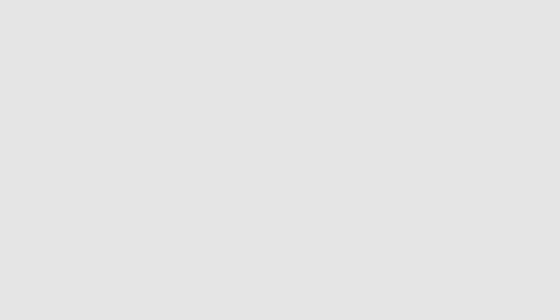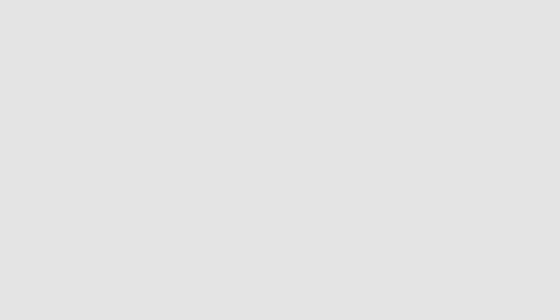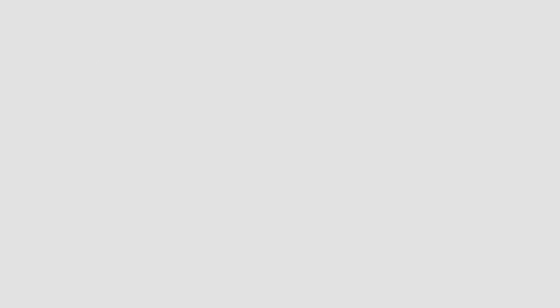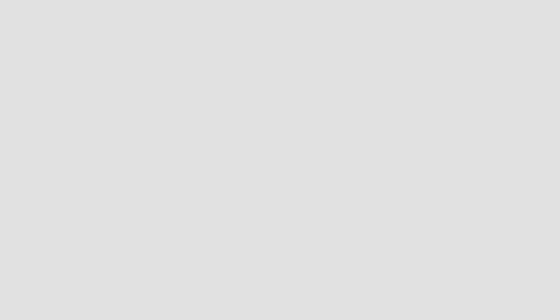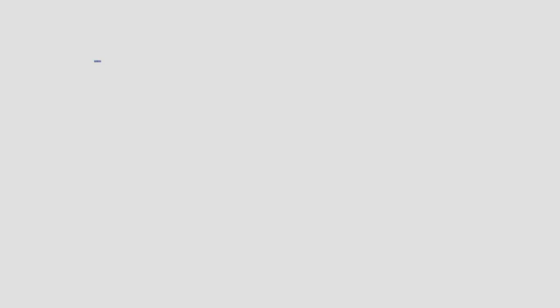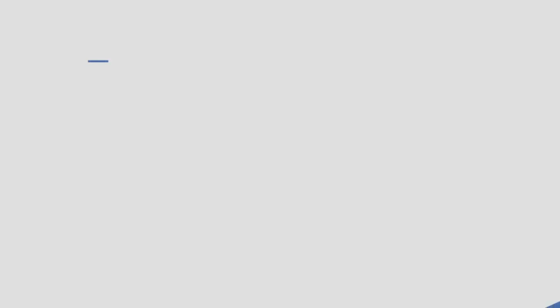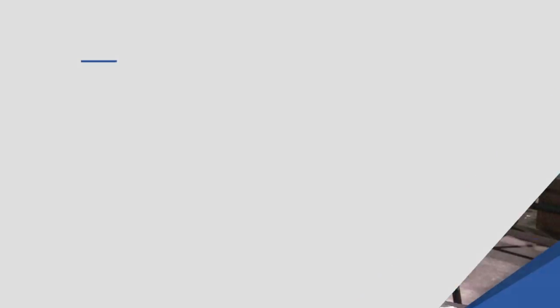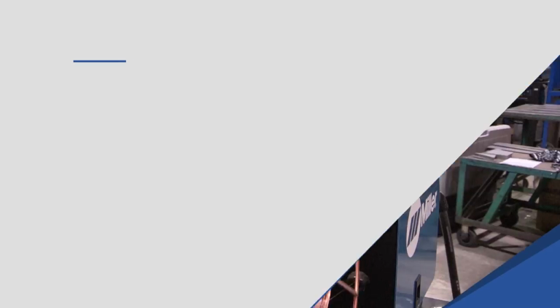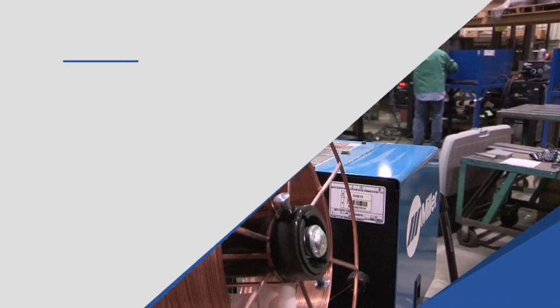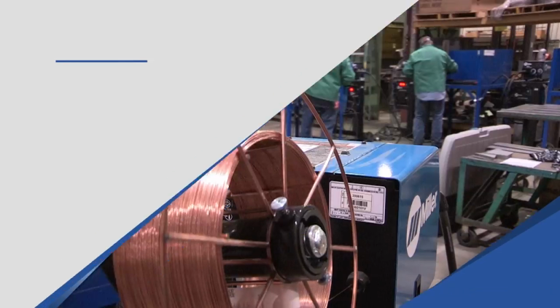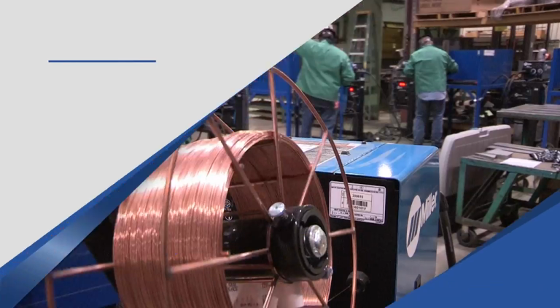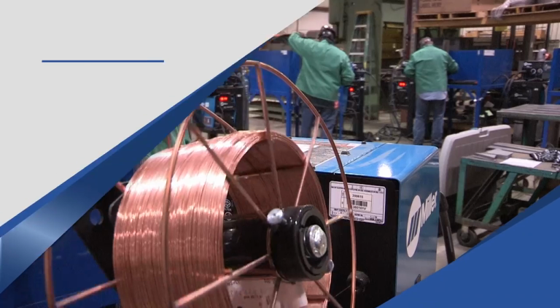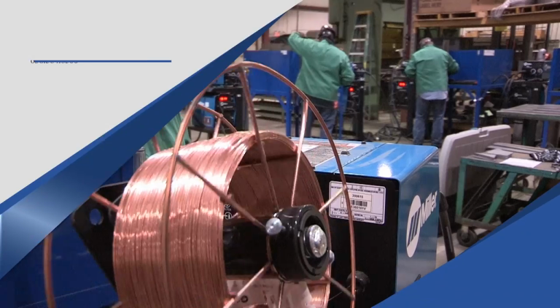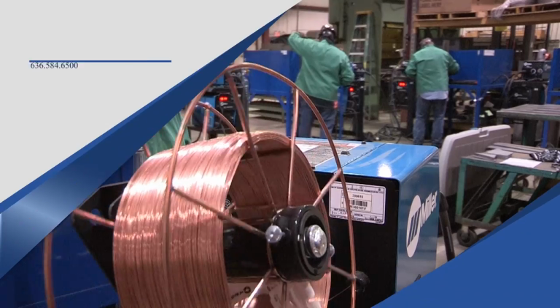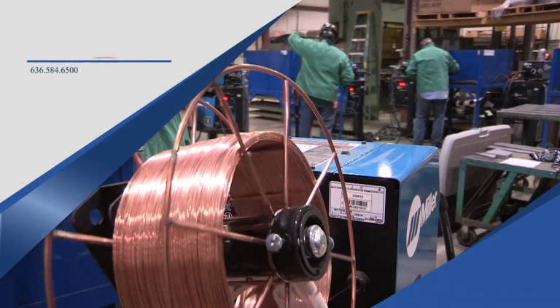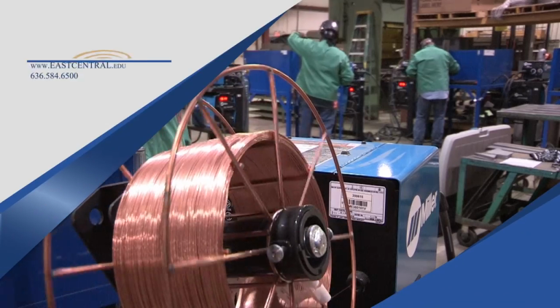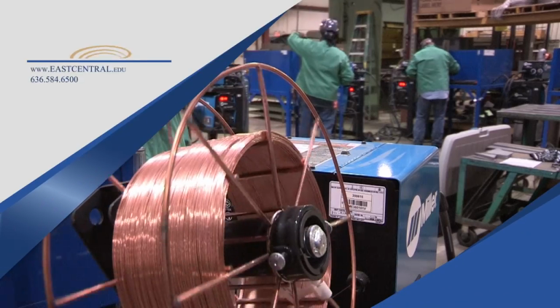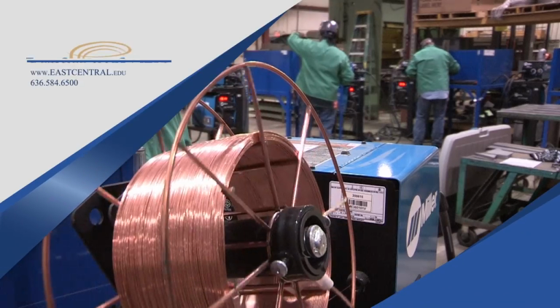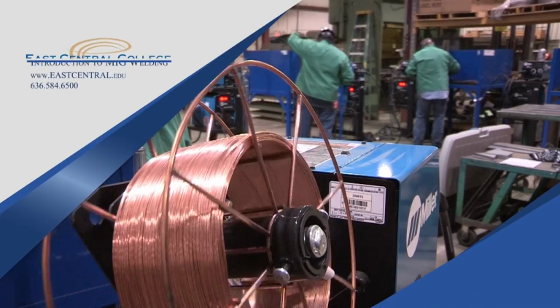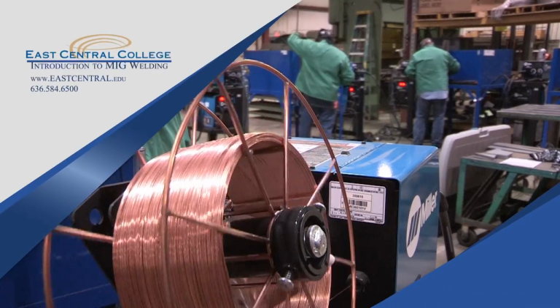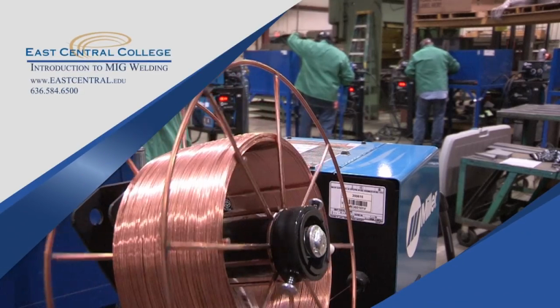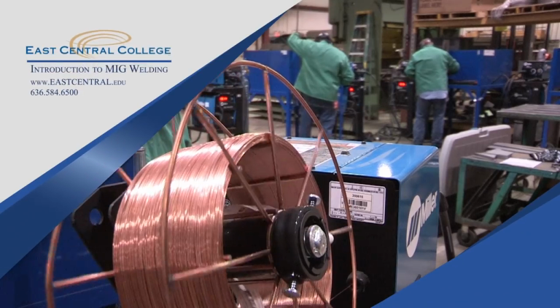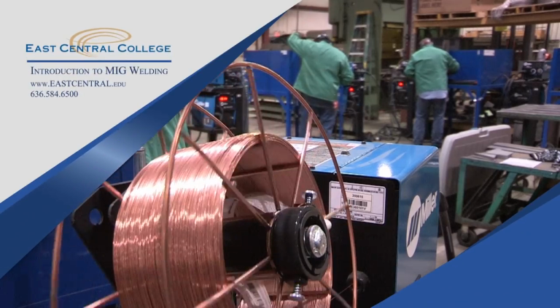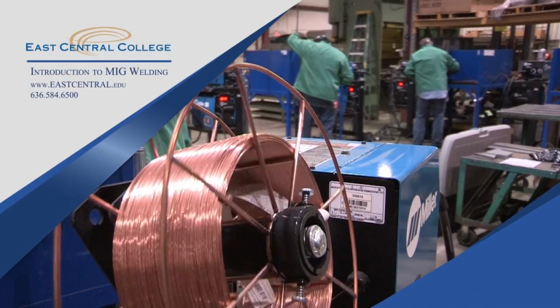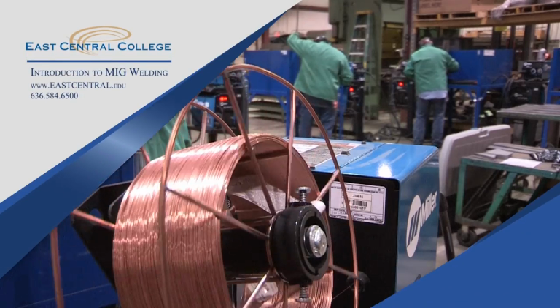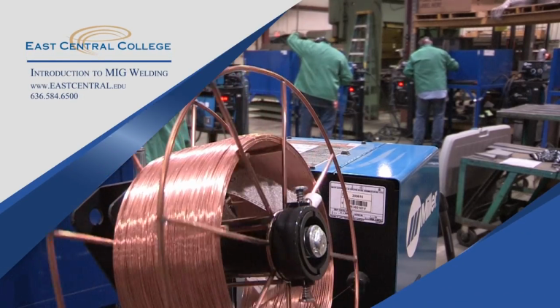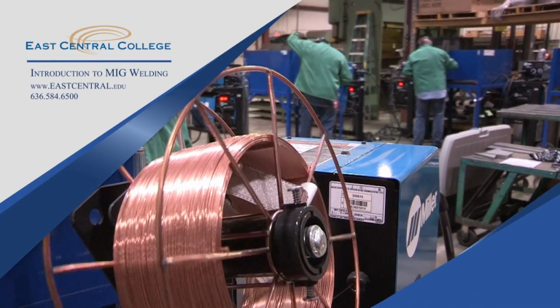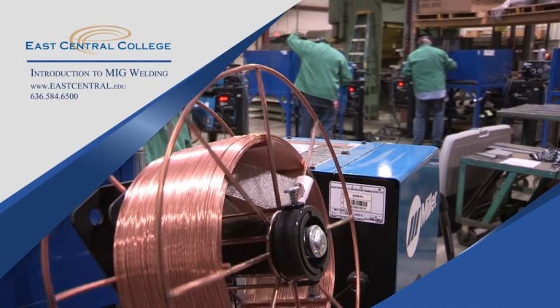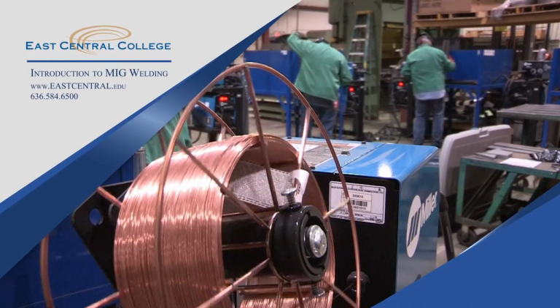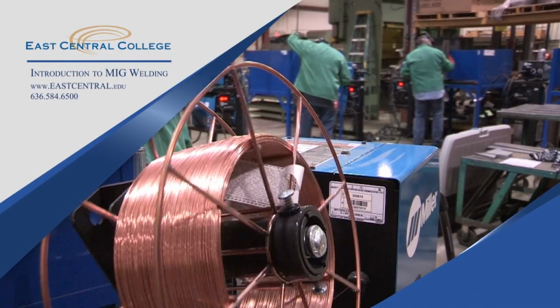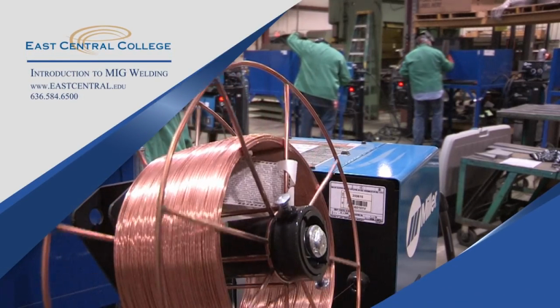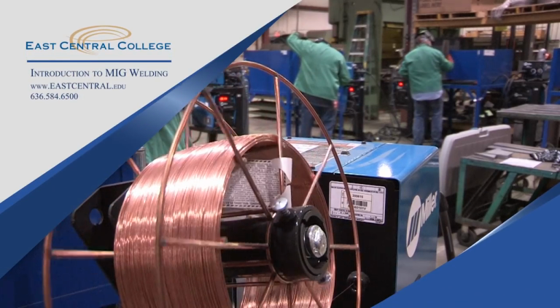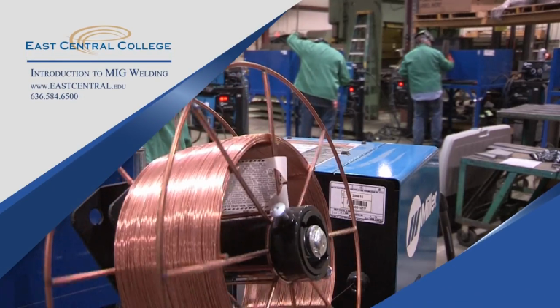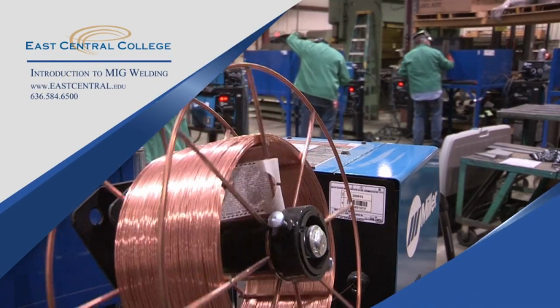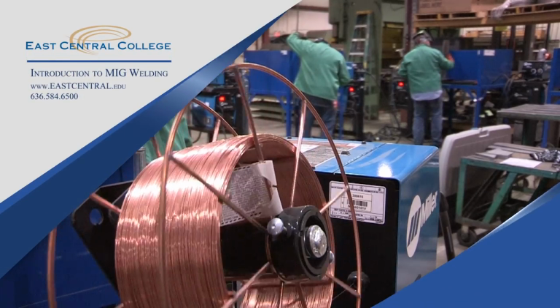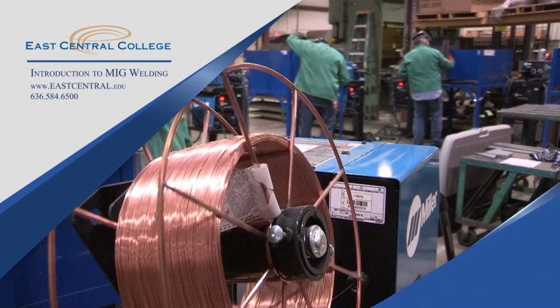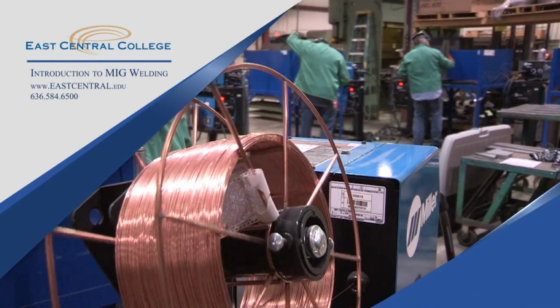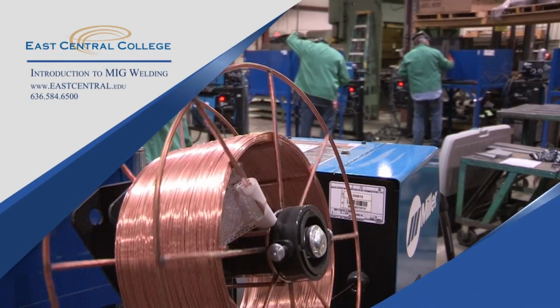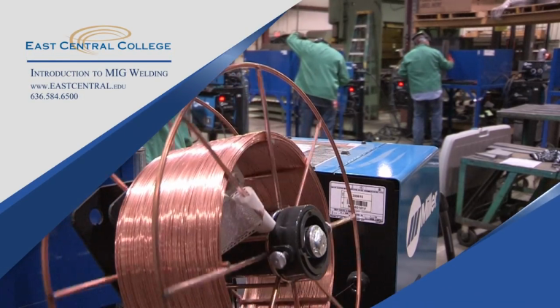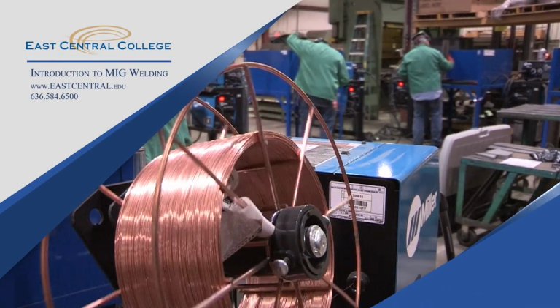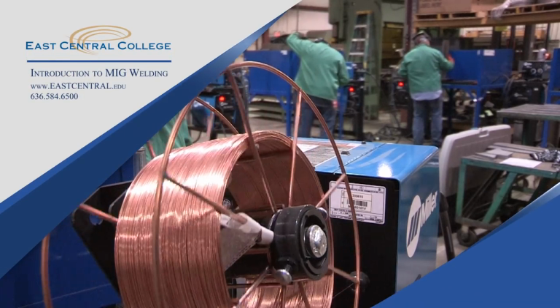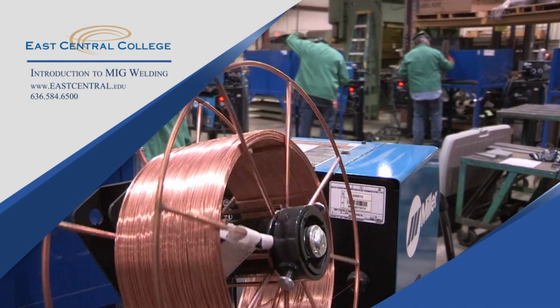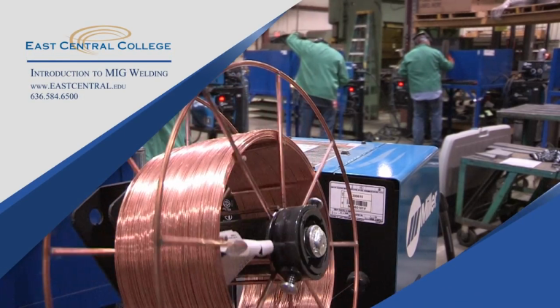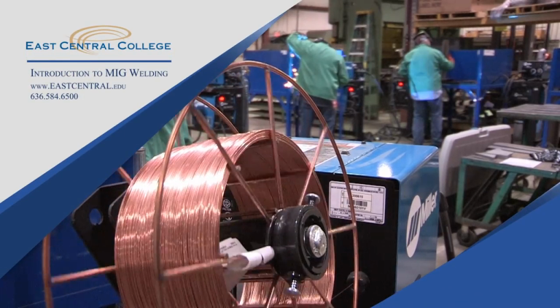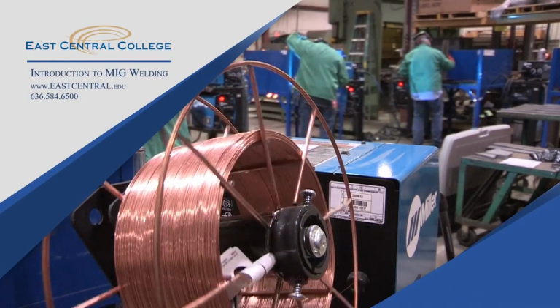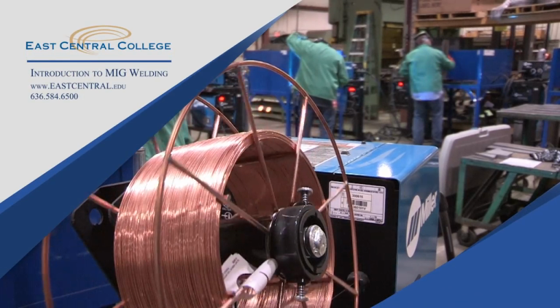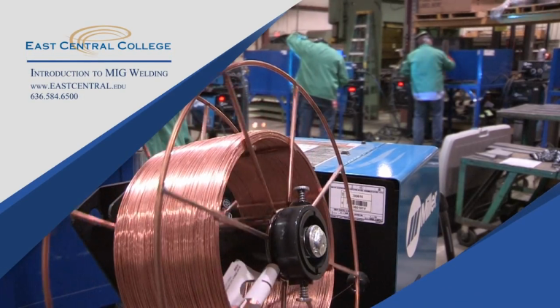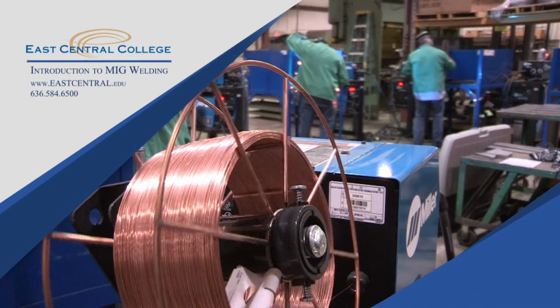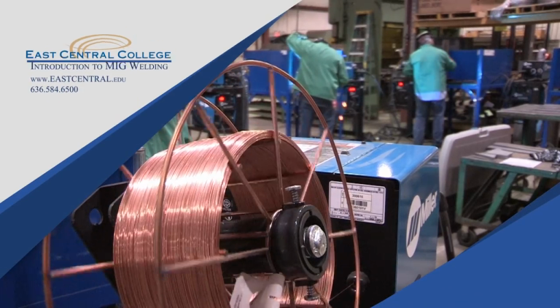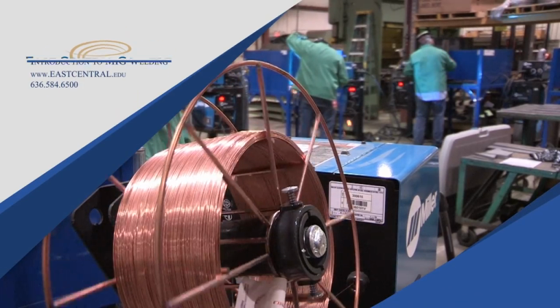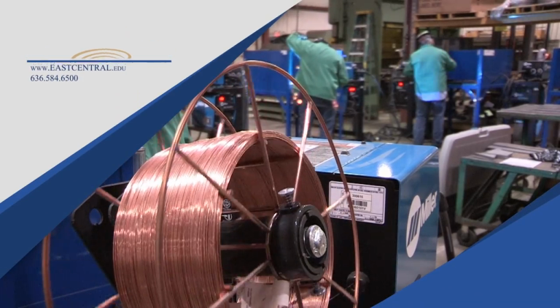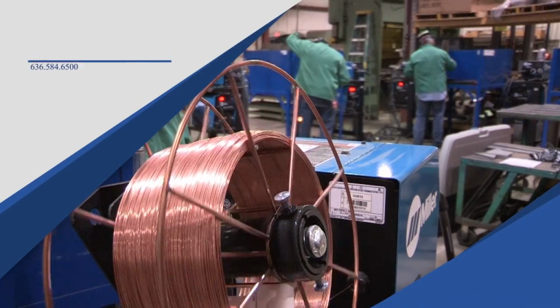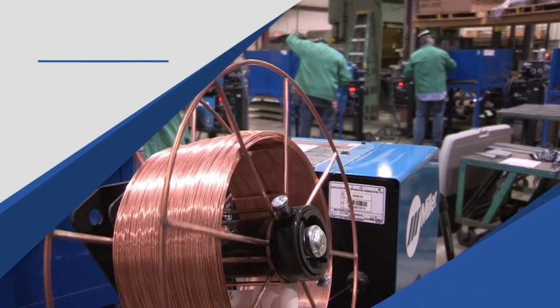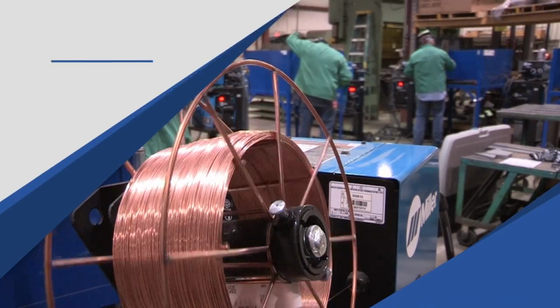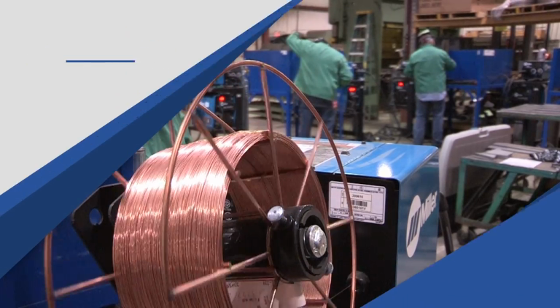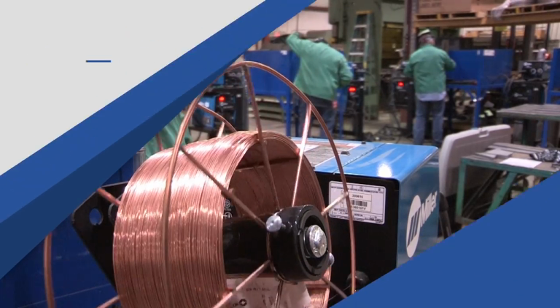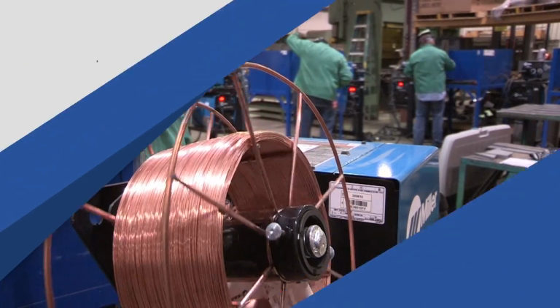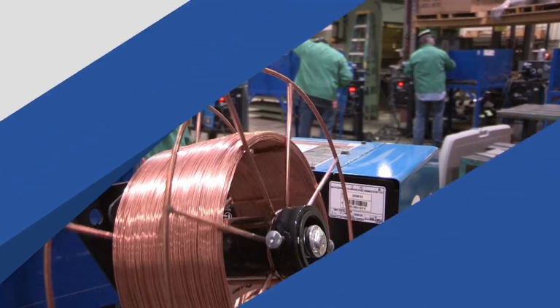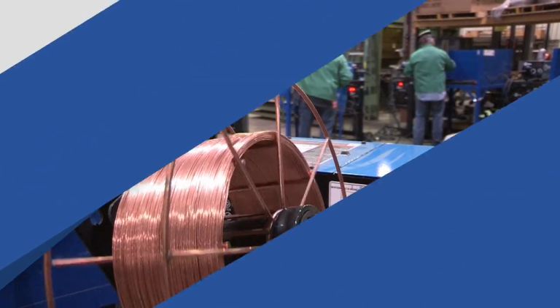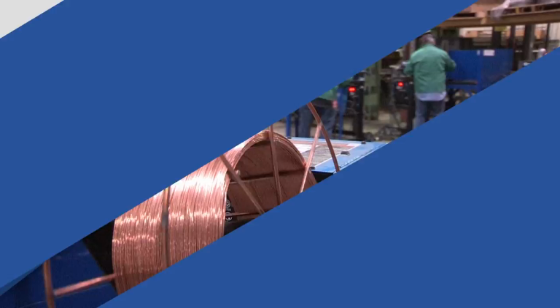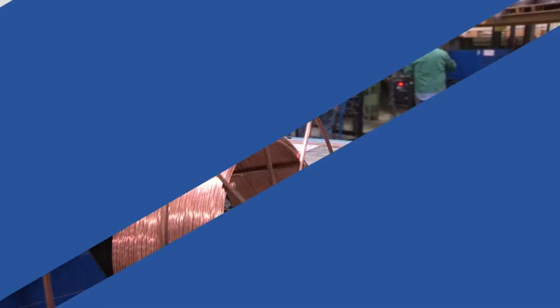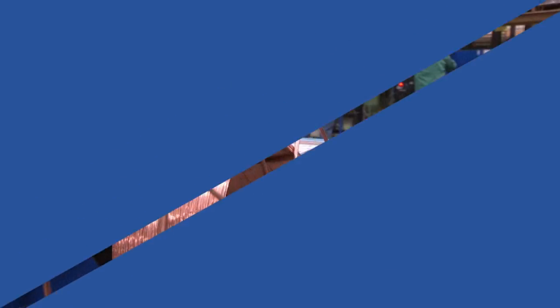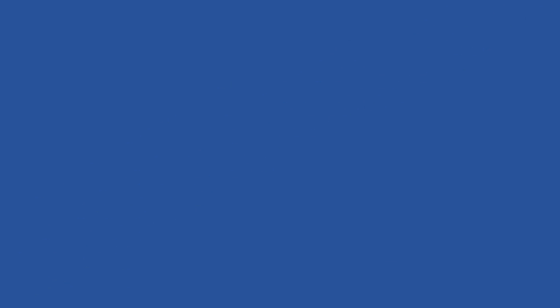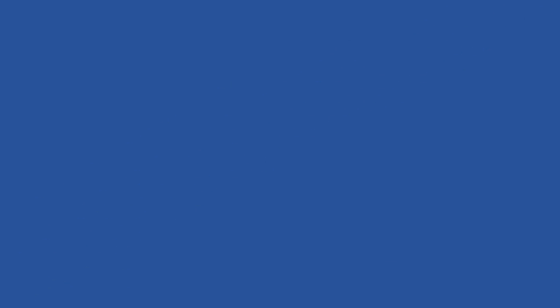If you would like to learn more about the Introduction to MIG Welding program, visit the East Central College website and search welding.